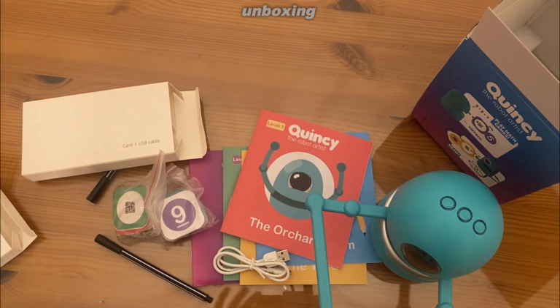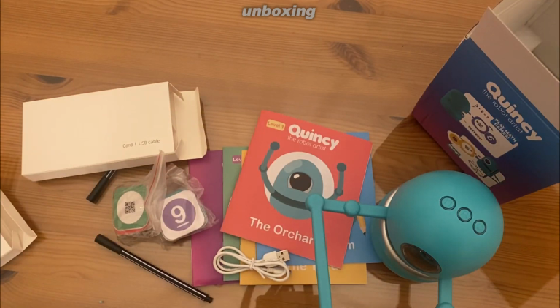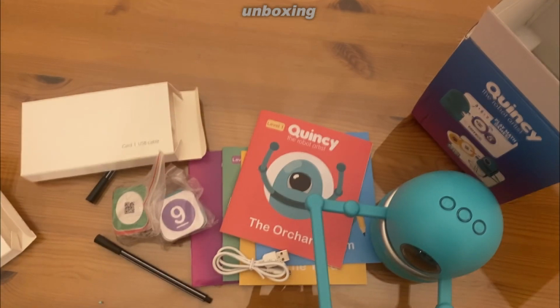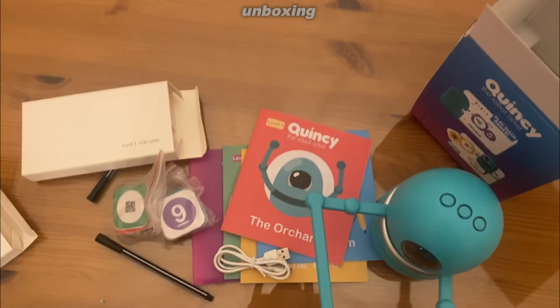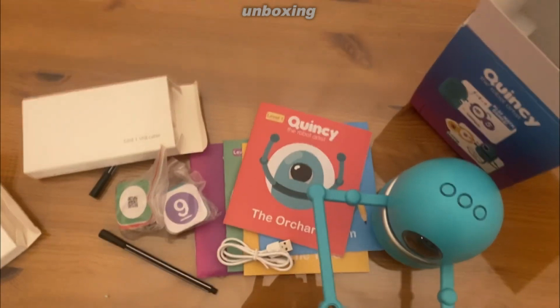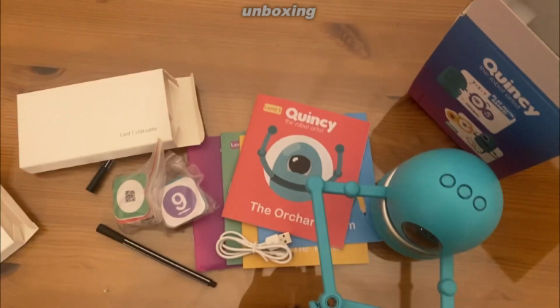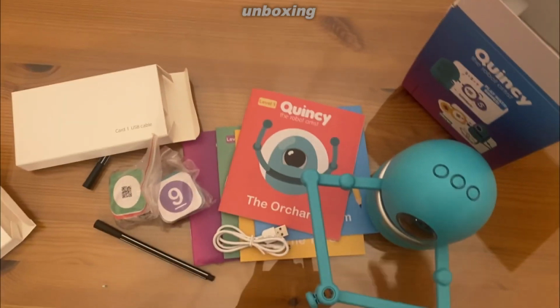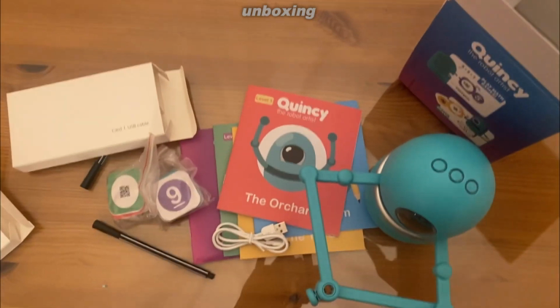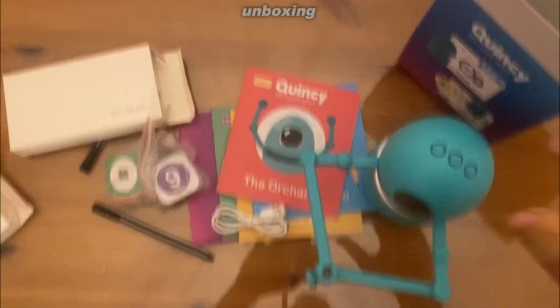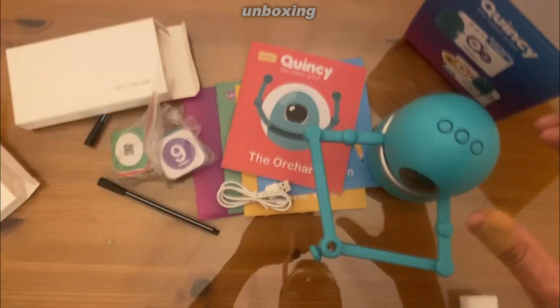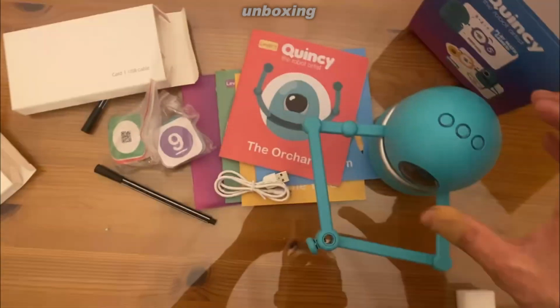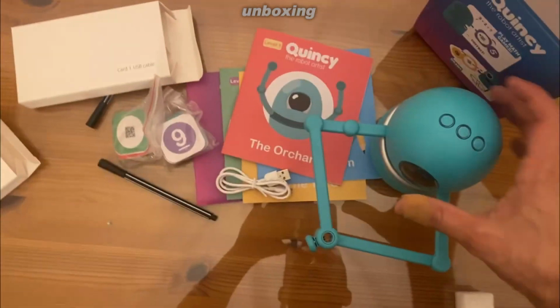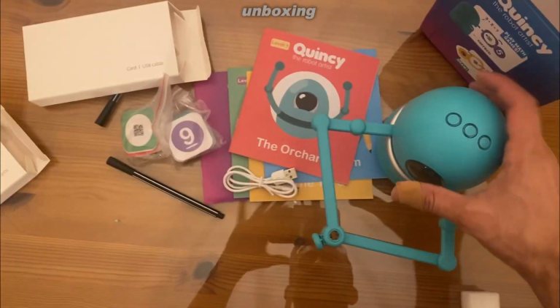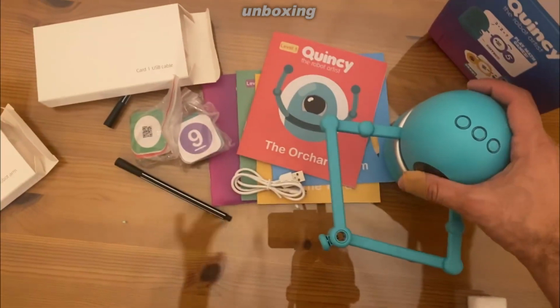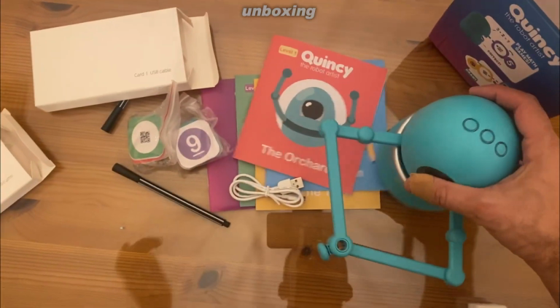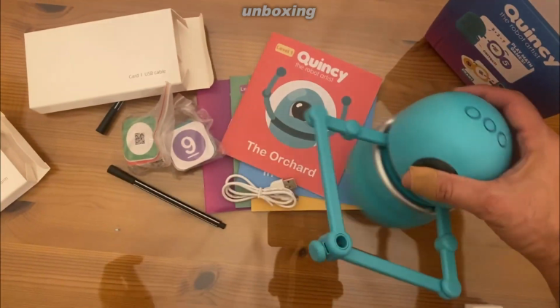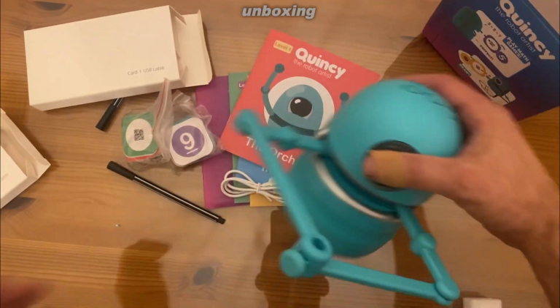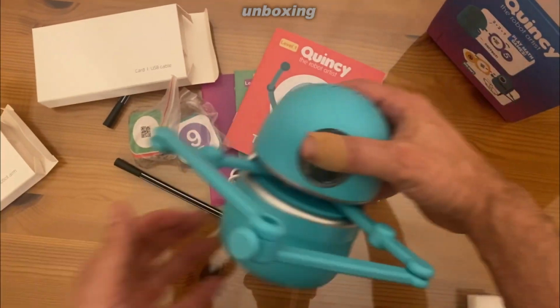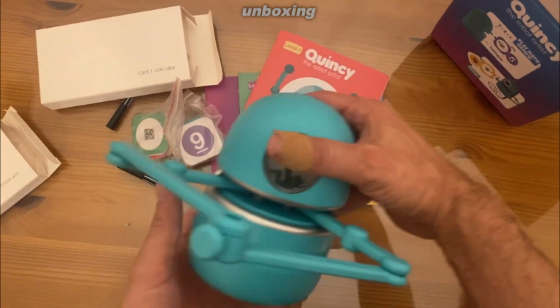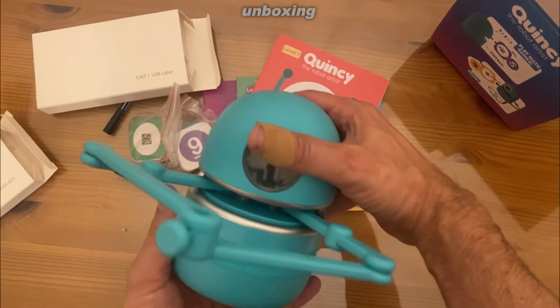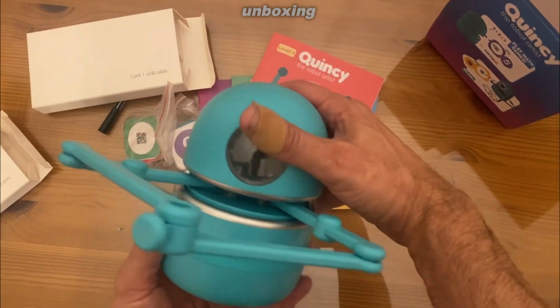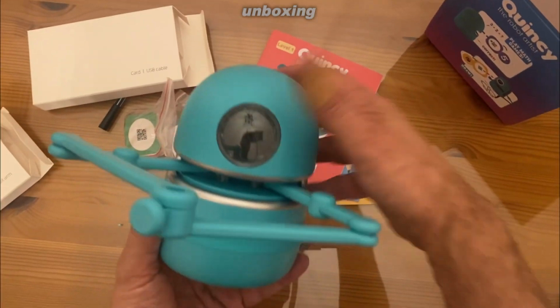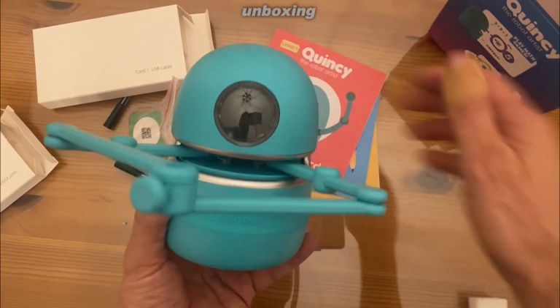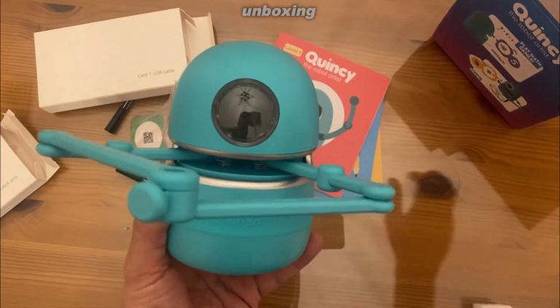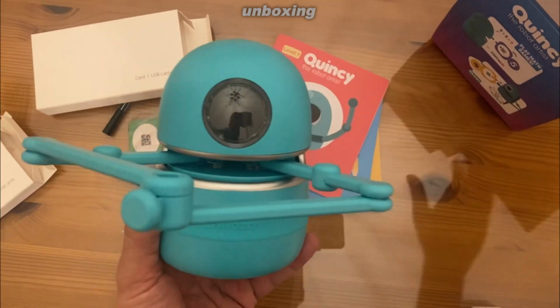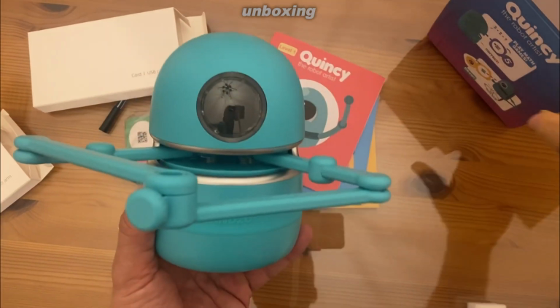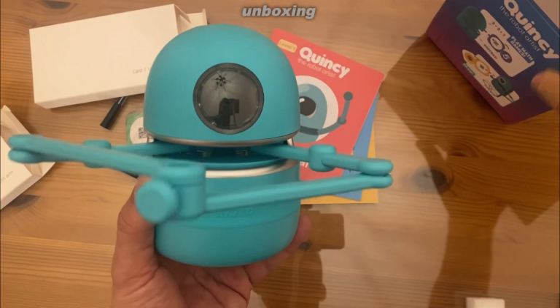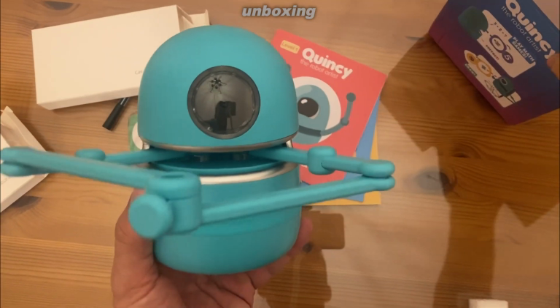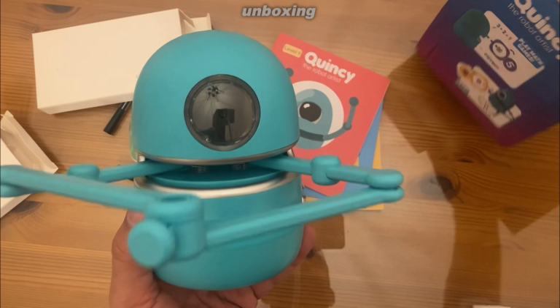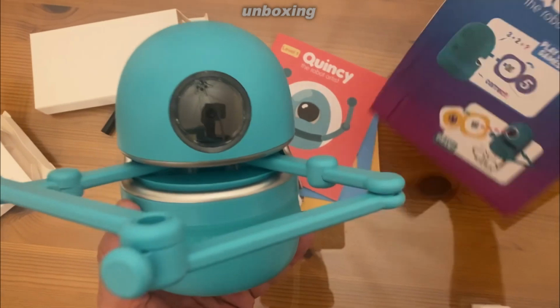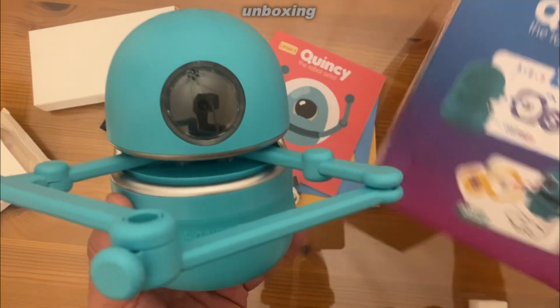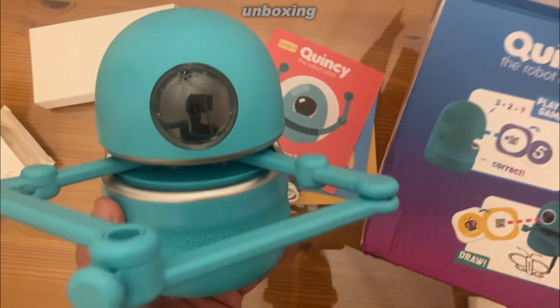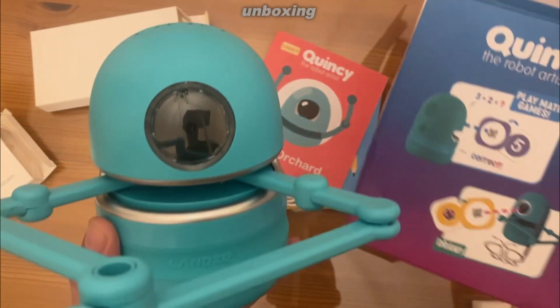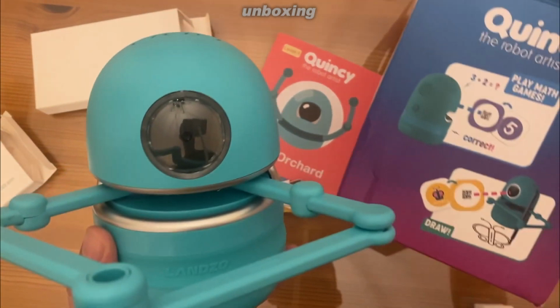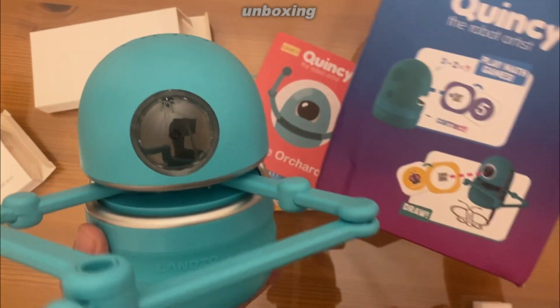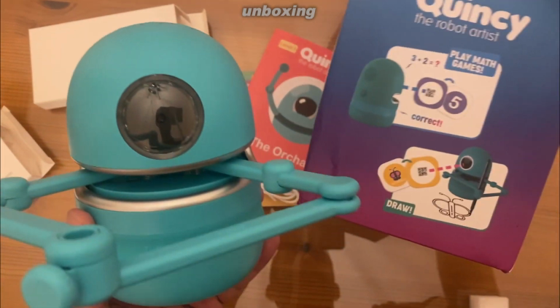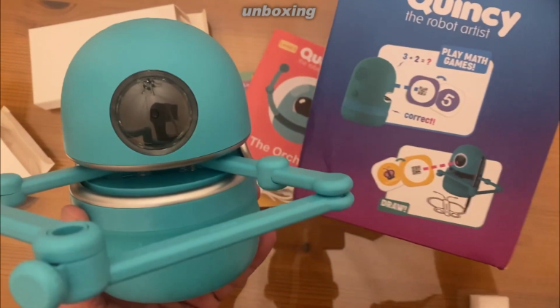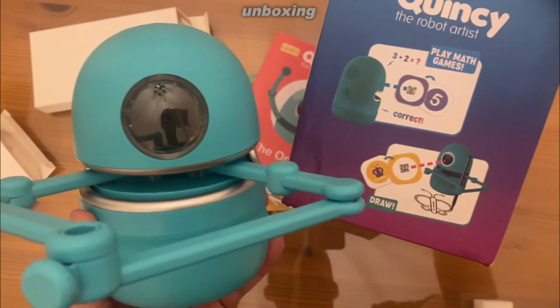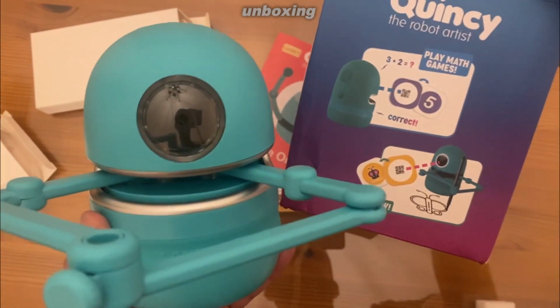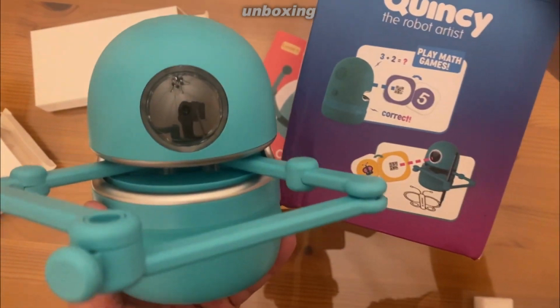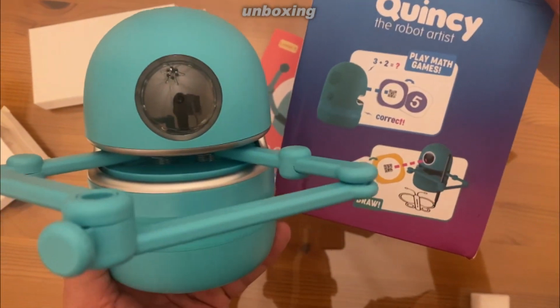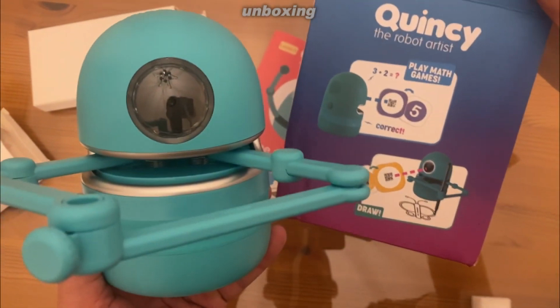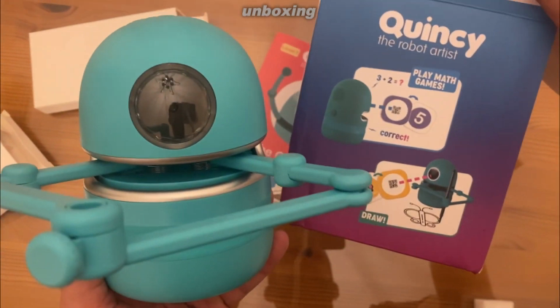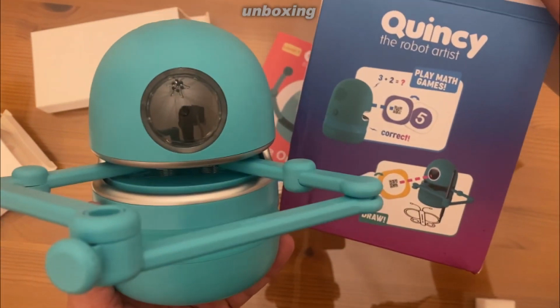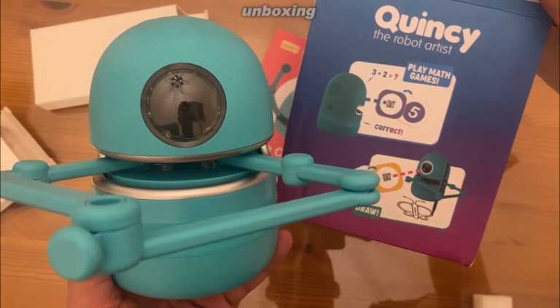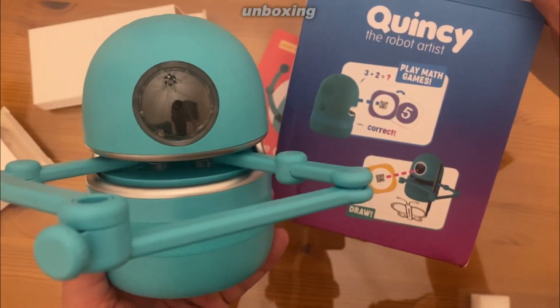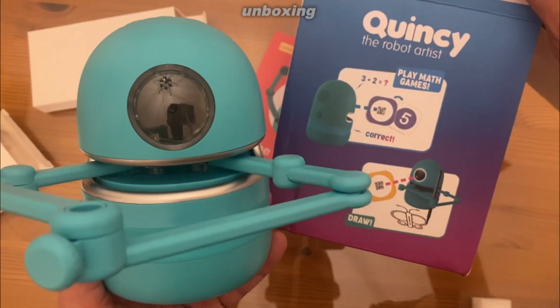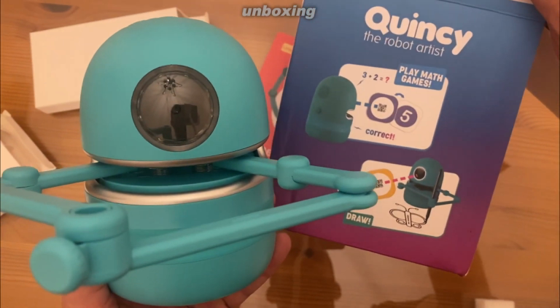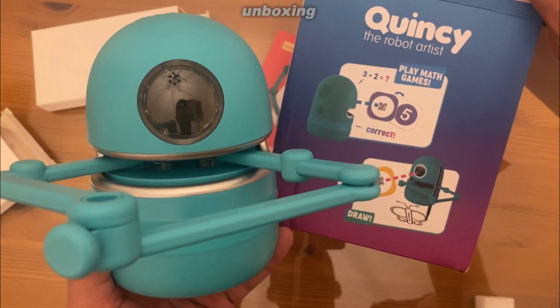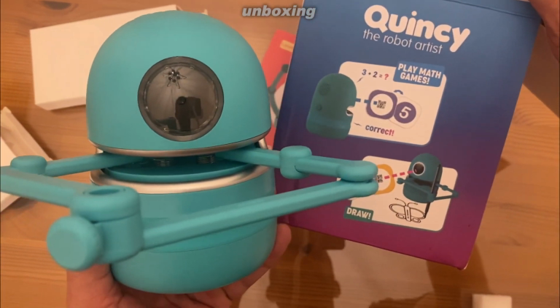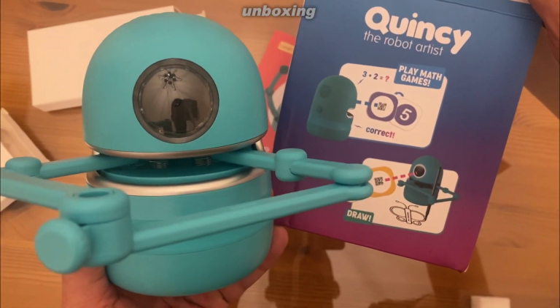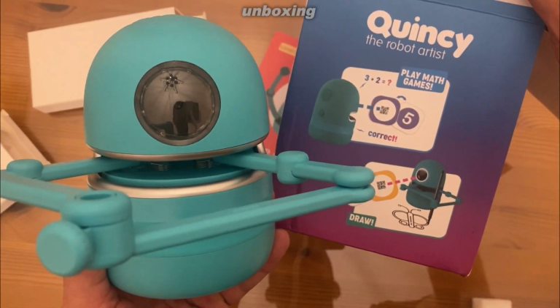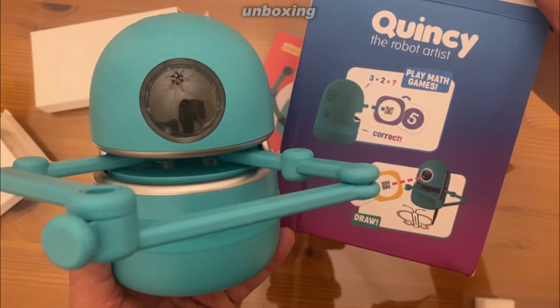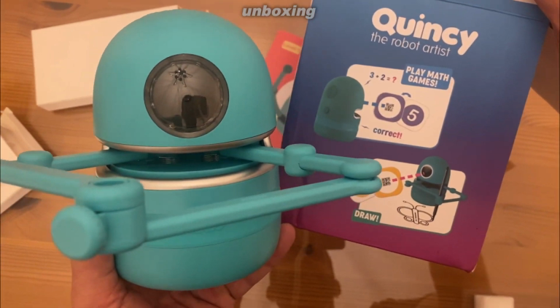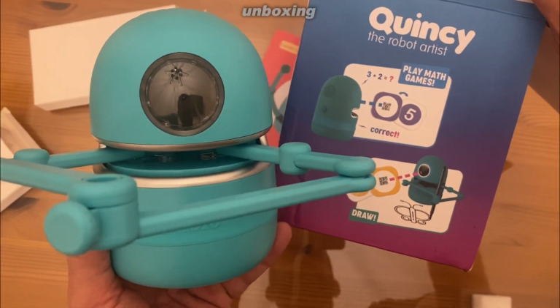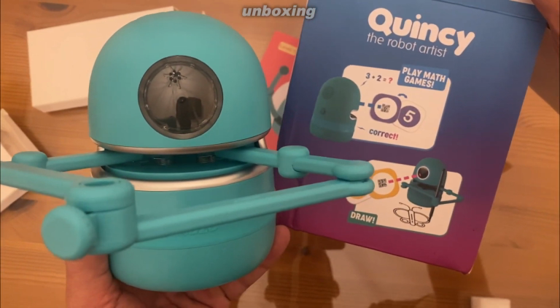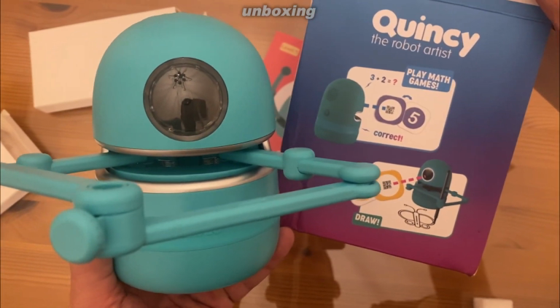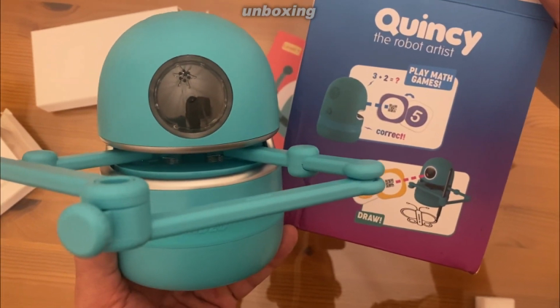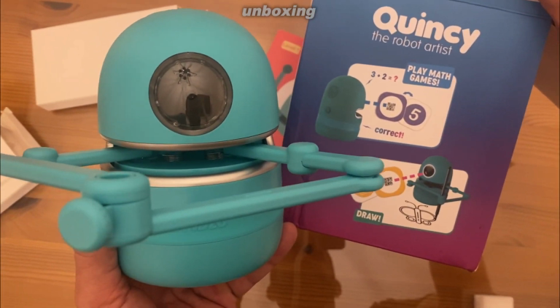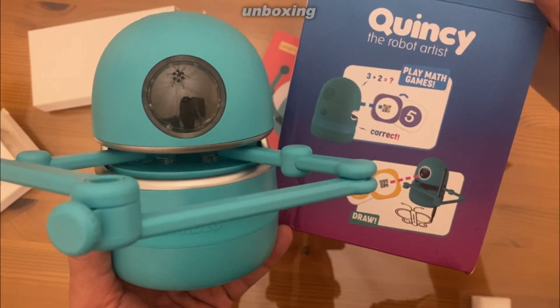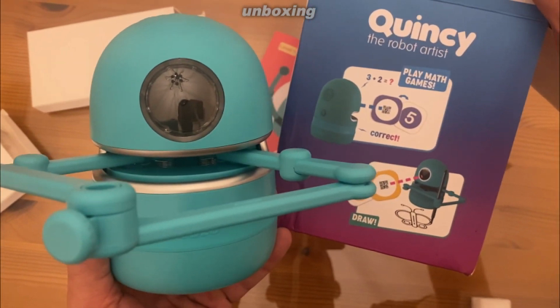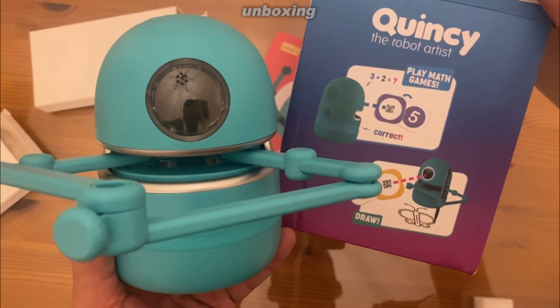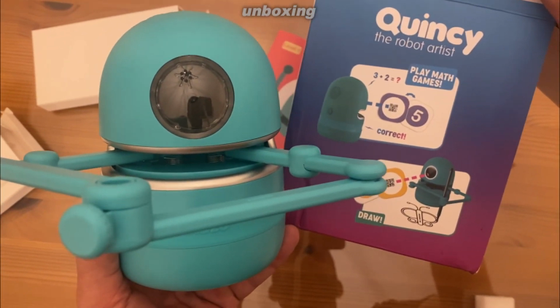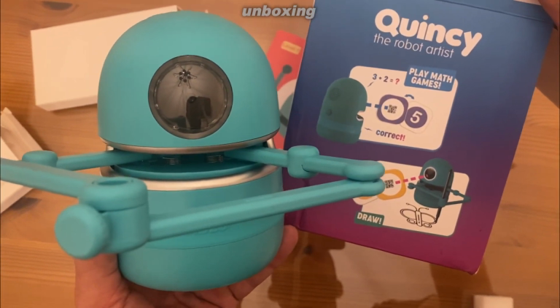All right, thanks for watching. I hope you enjoy Quincy as much as I do. He looks adorable. Seems like a cool robot. Adios, amigos.